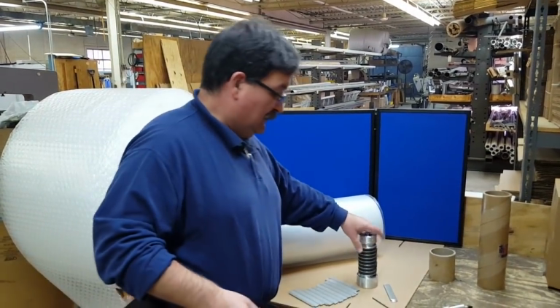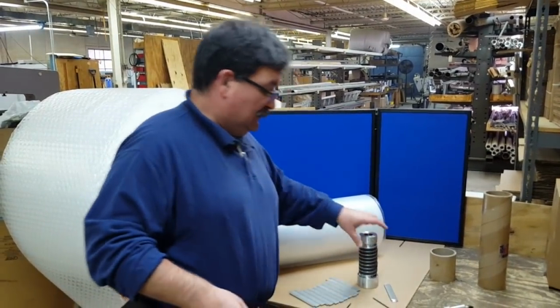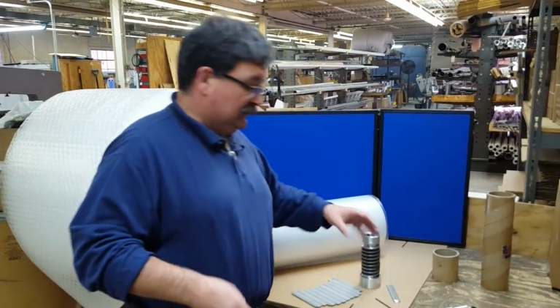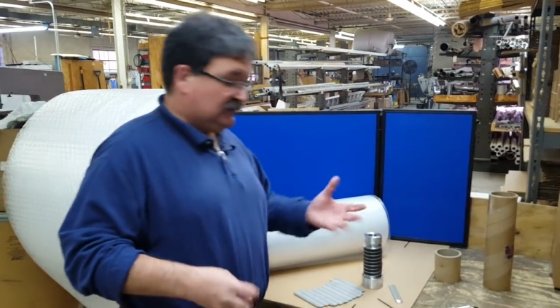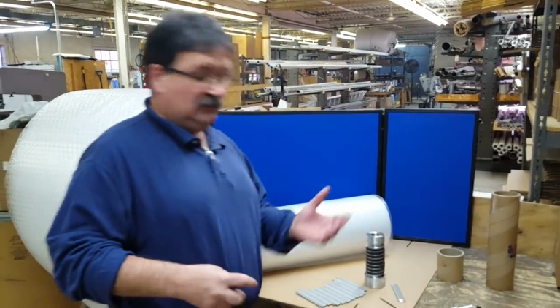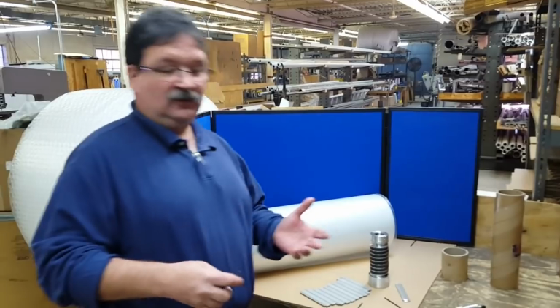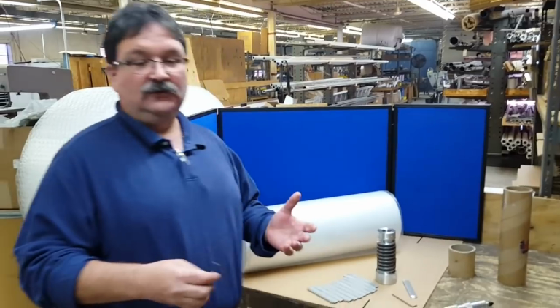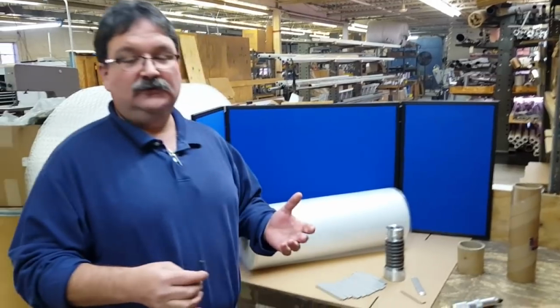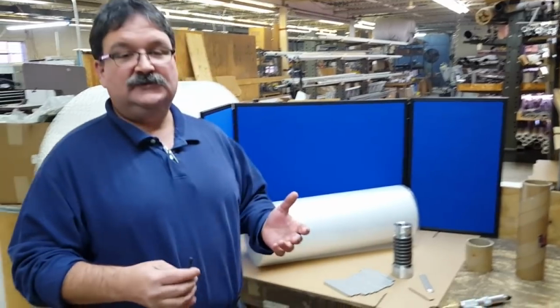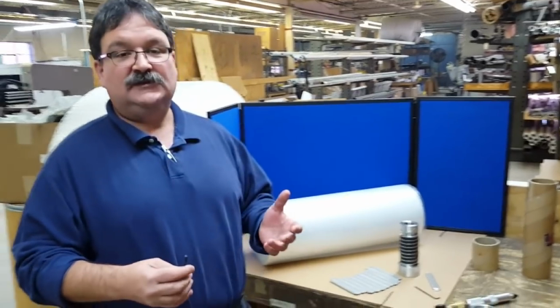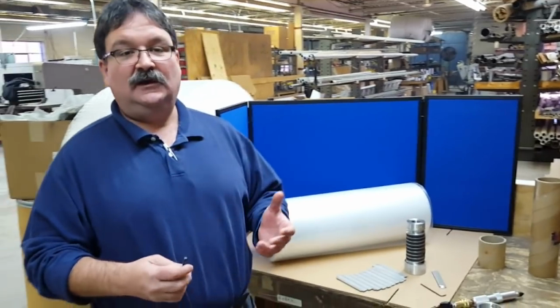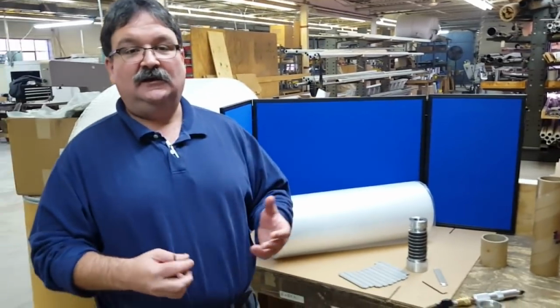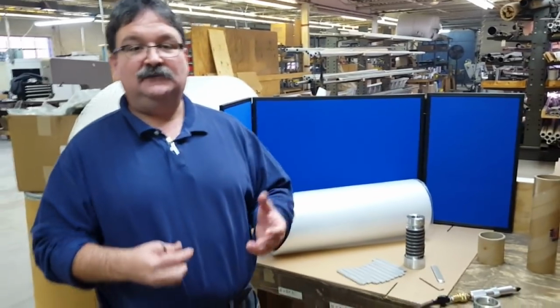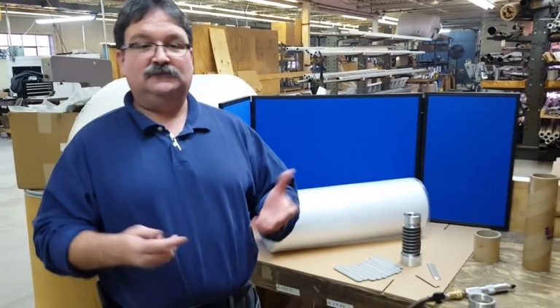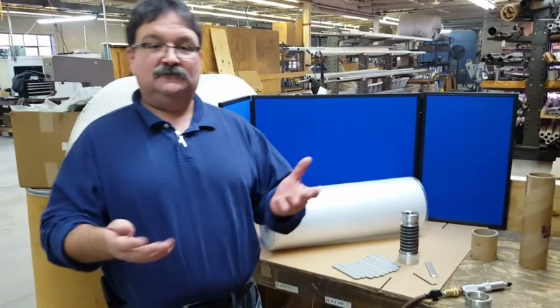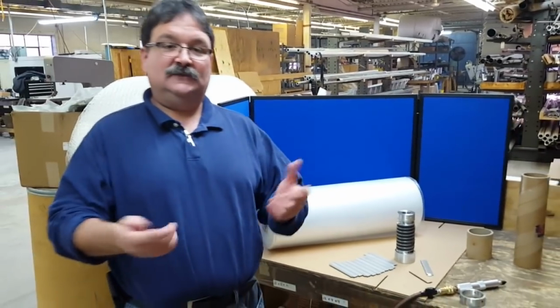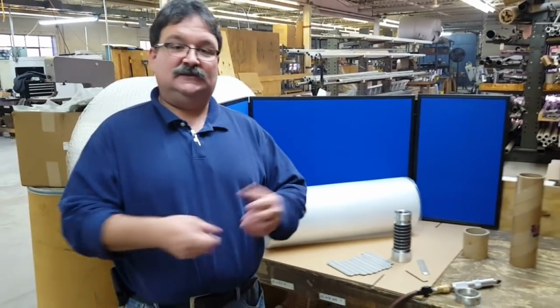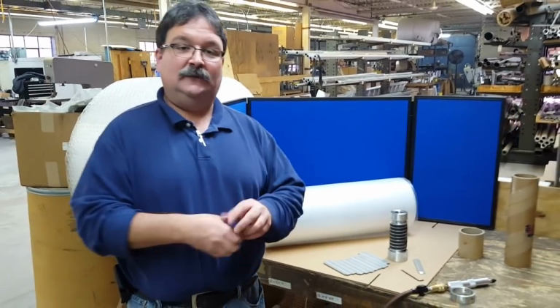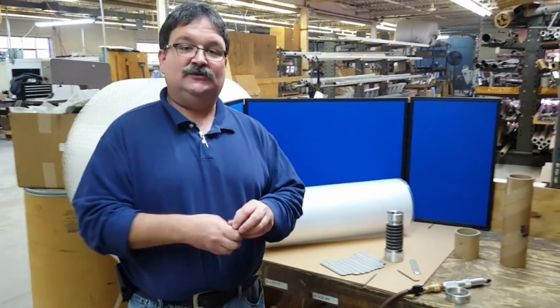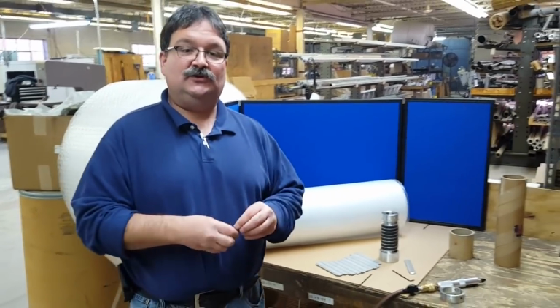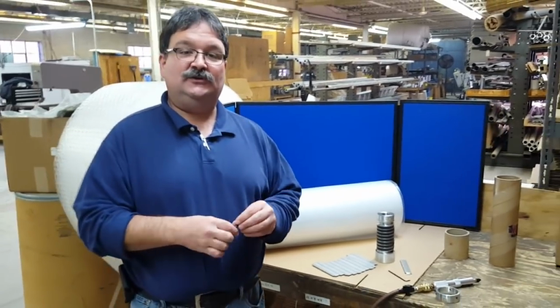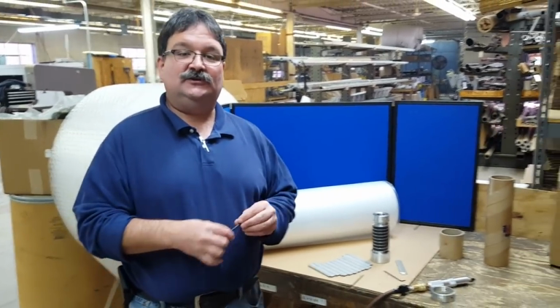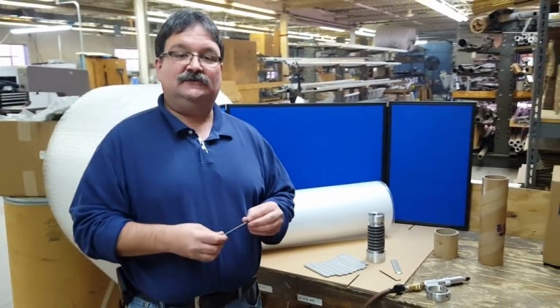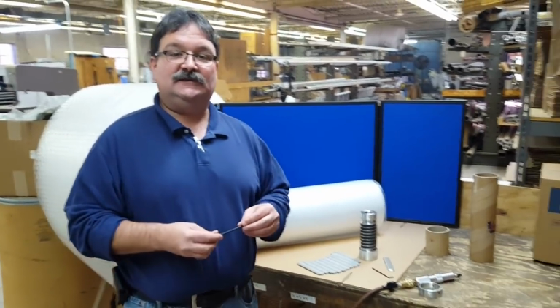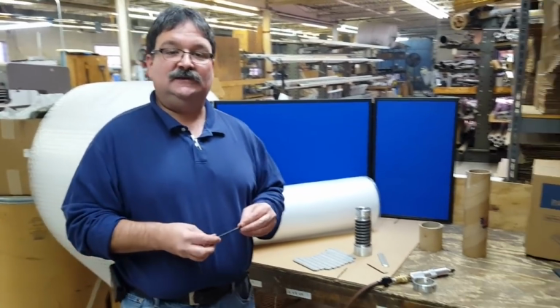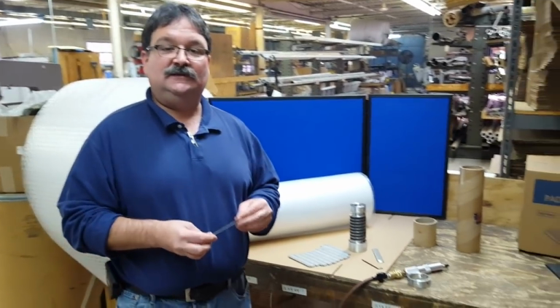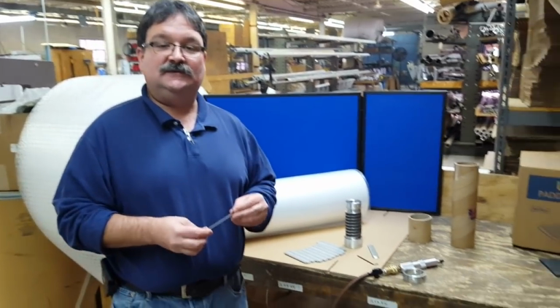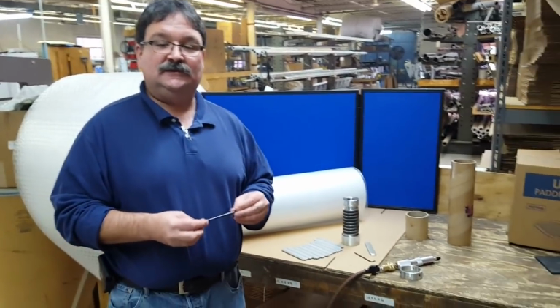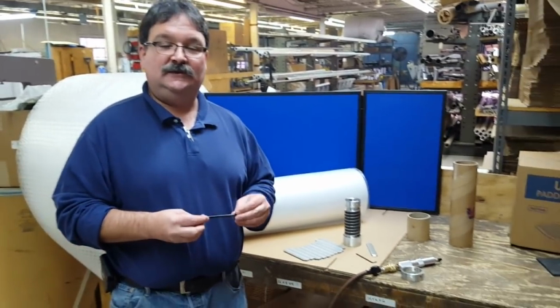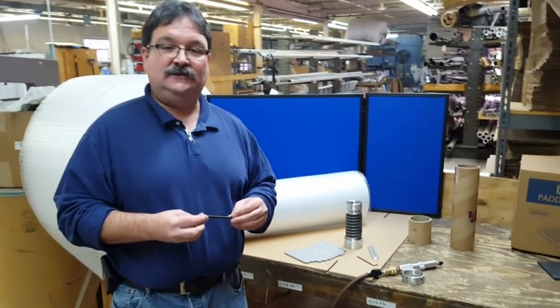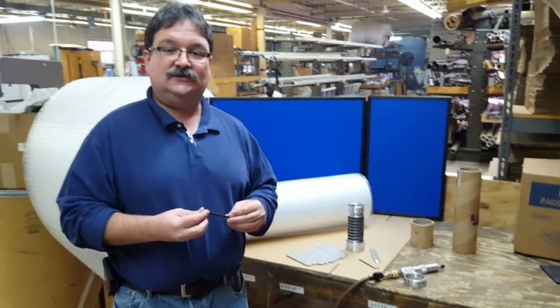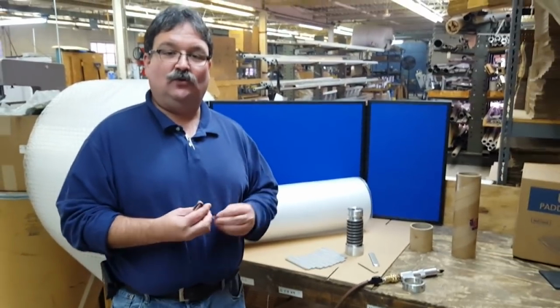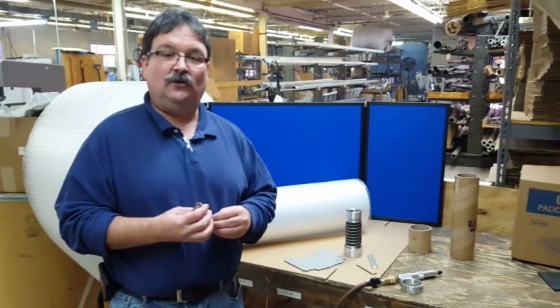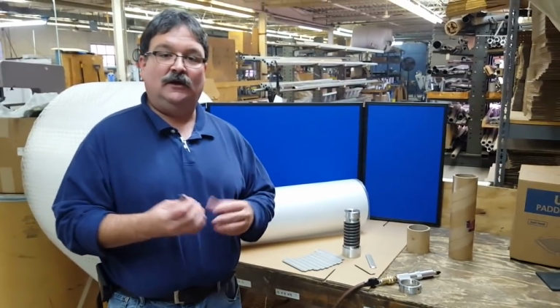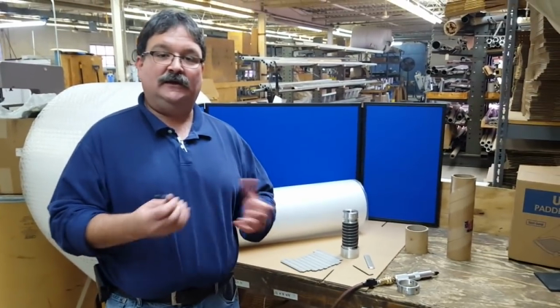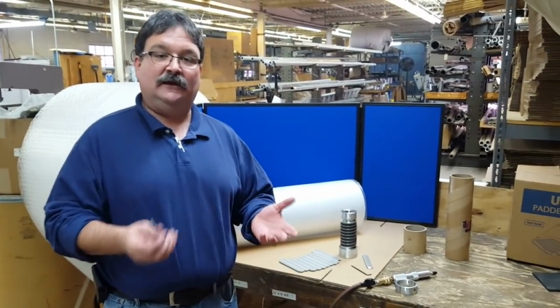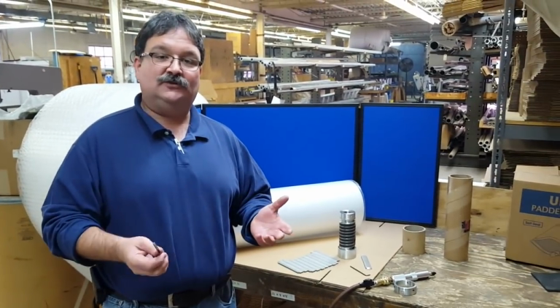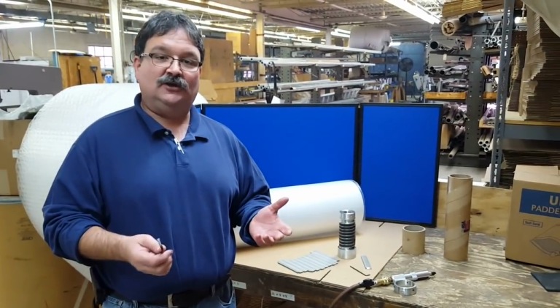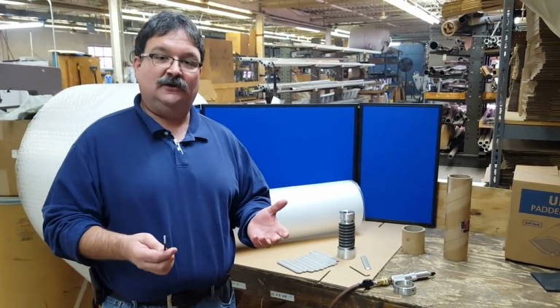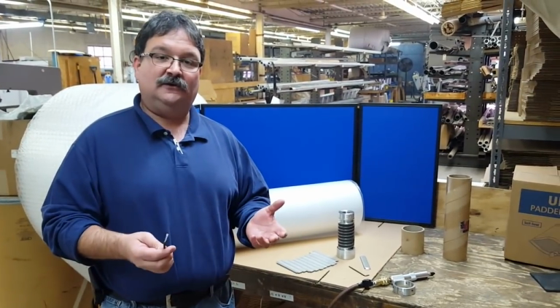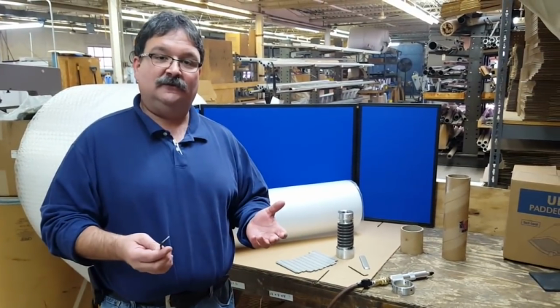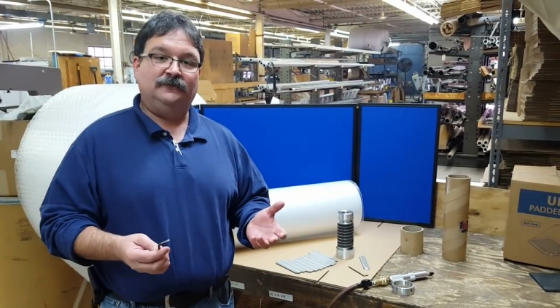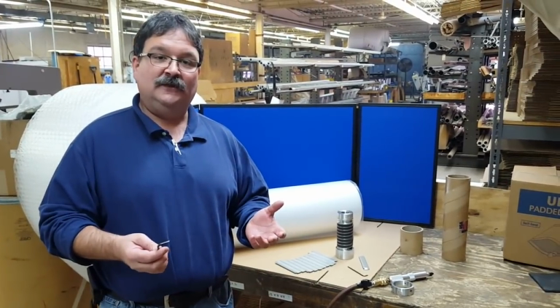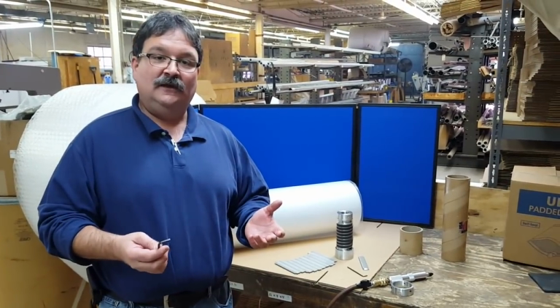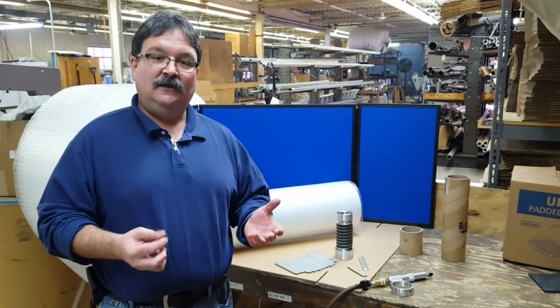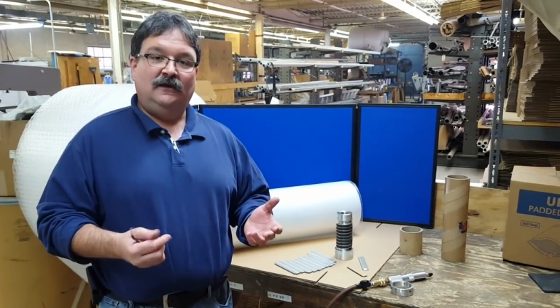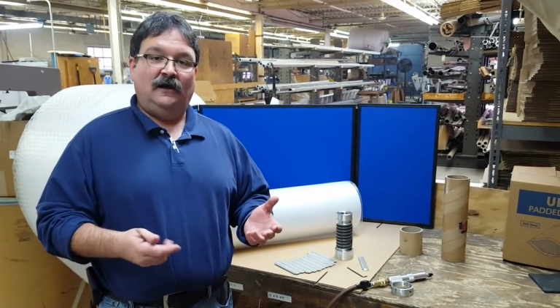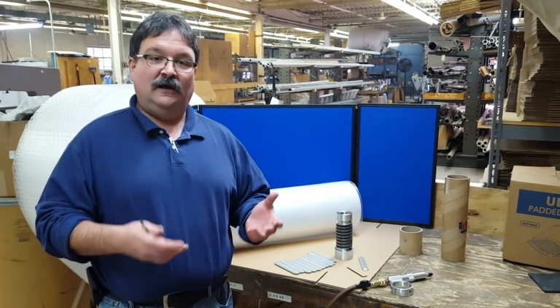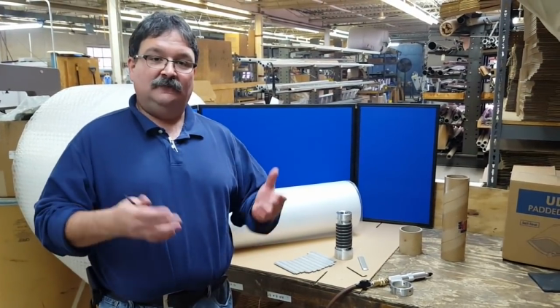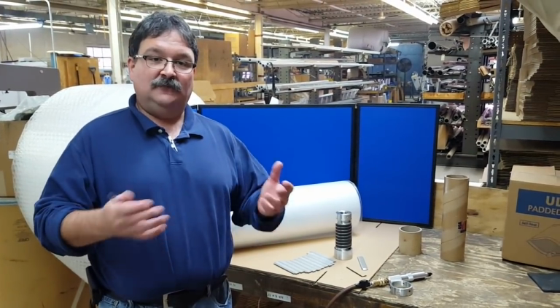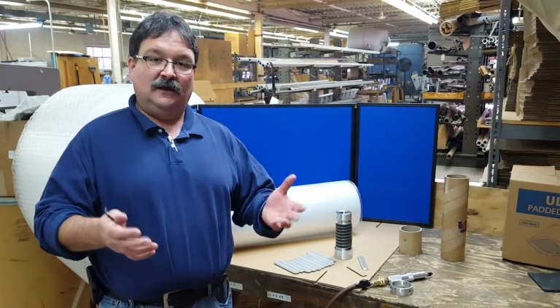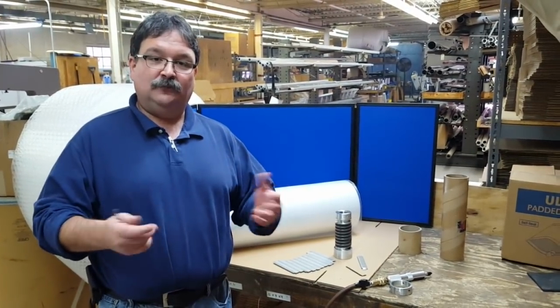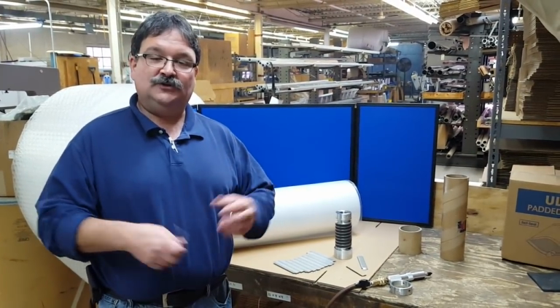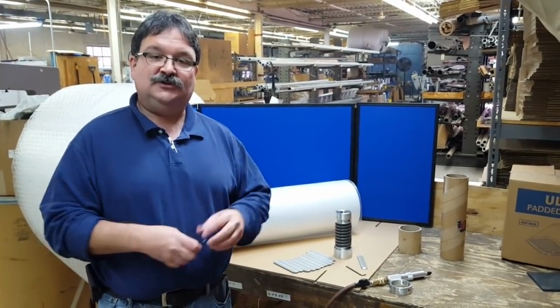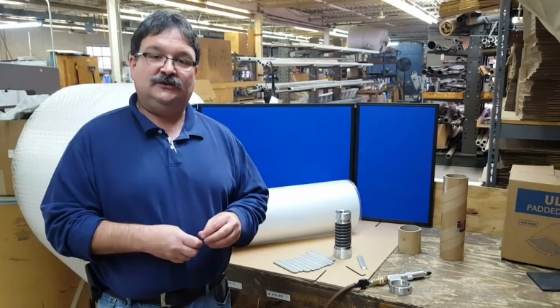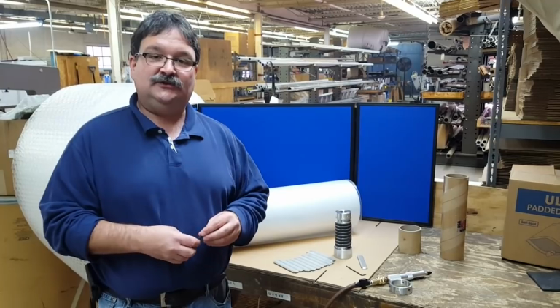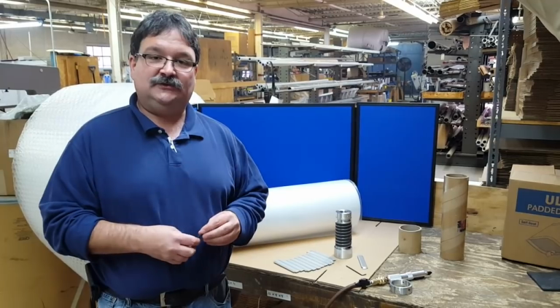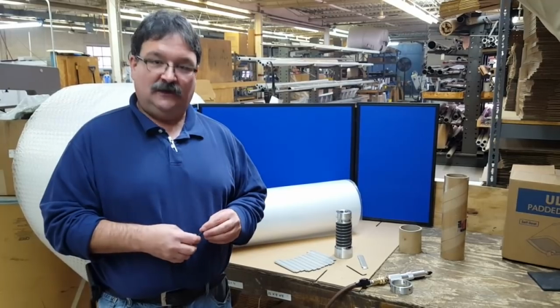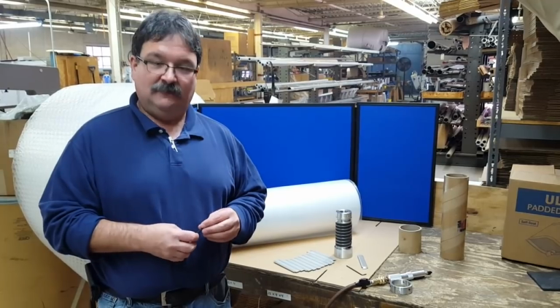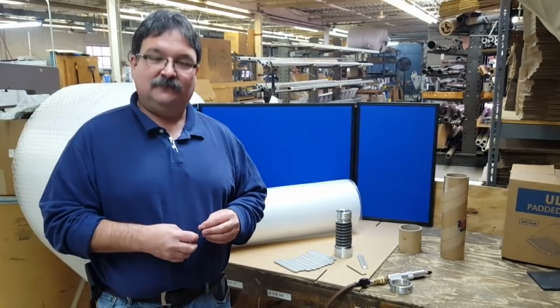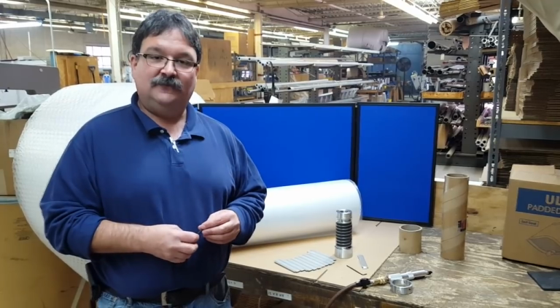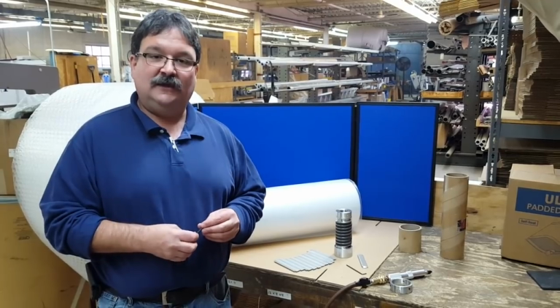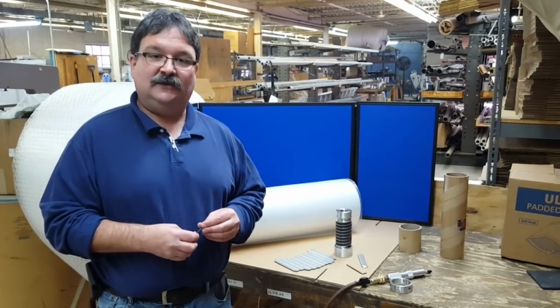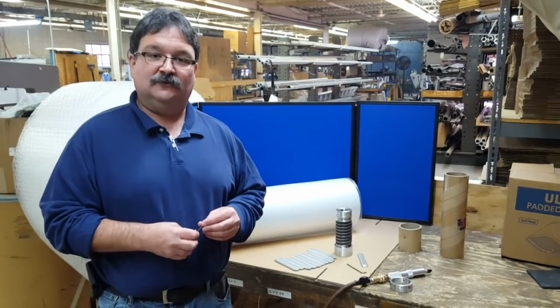This concludes the demonstration of CAC's CoreLock Air Chuck. I appreciate your time. Thank you.